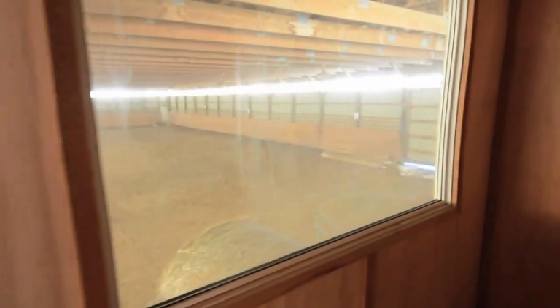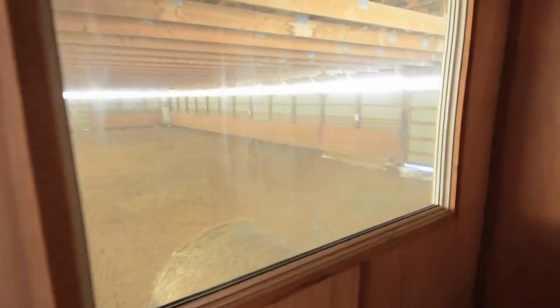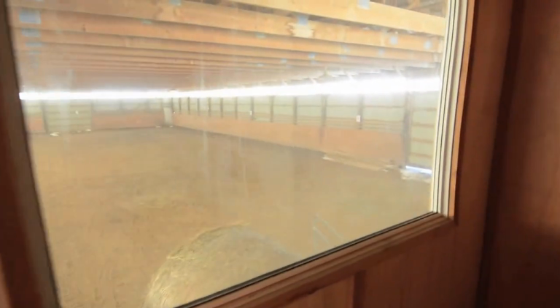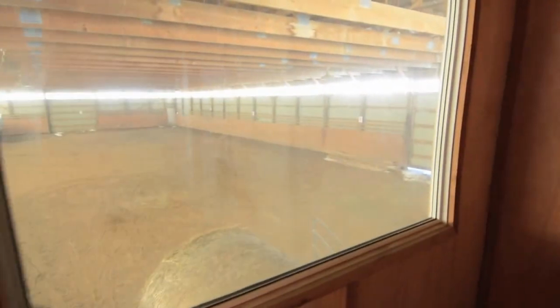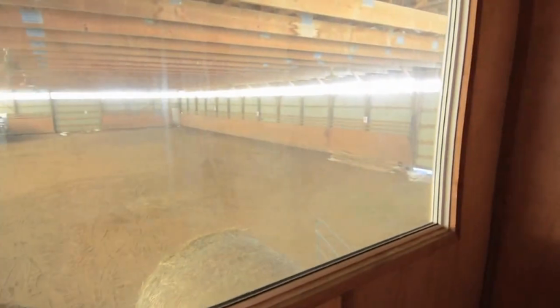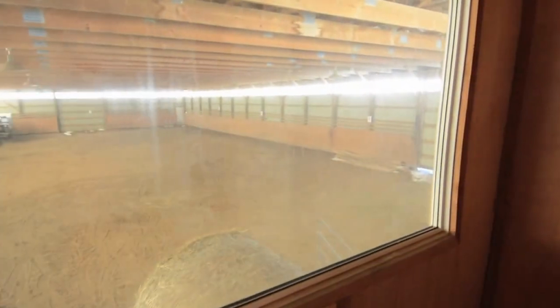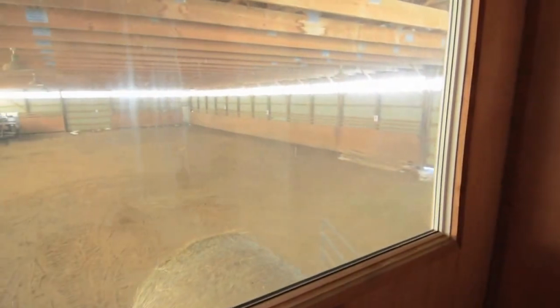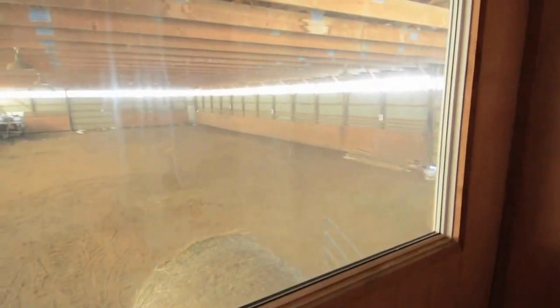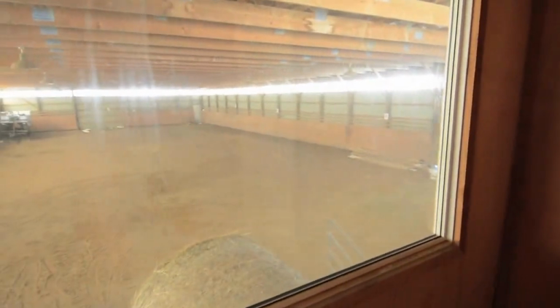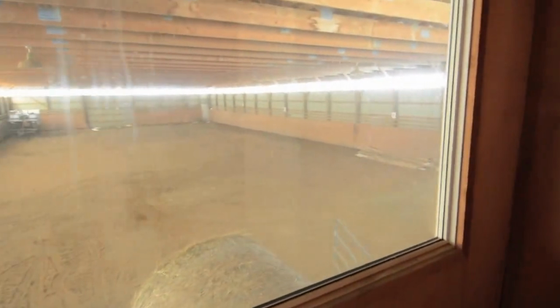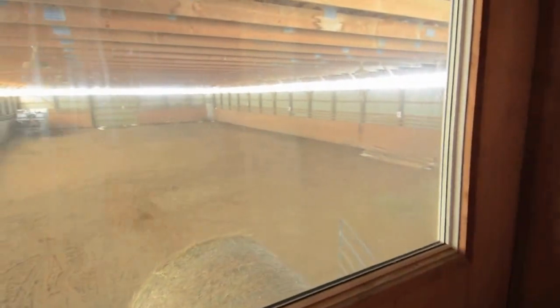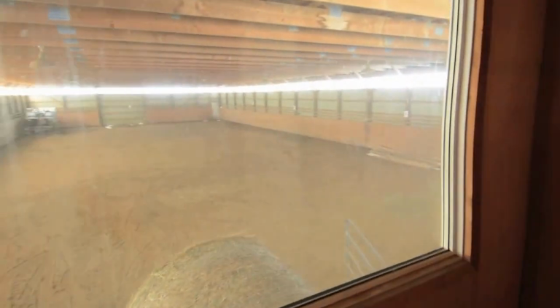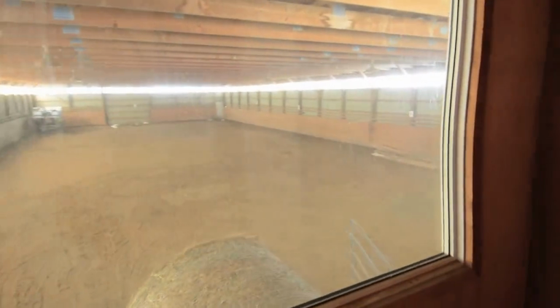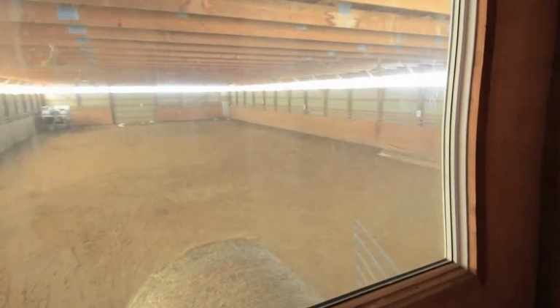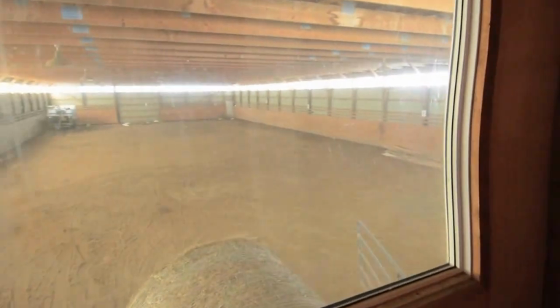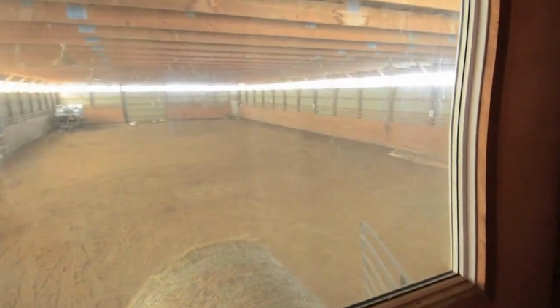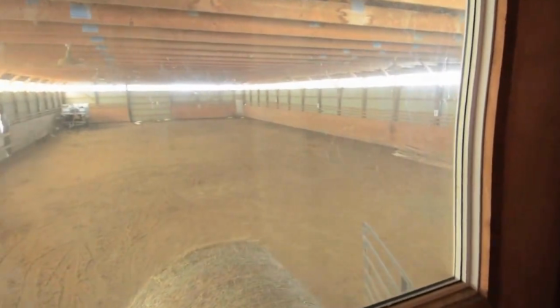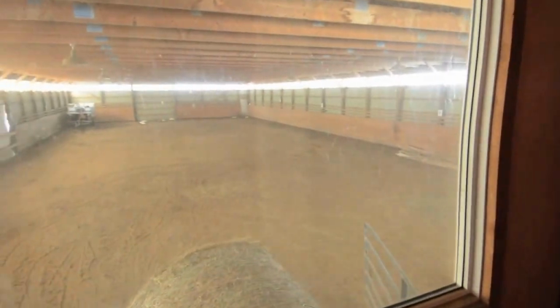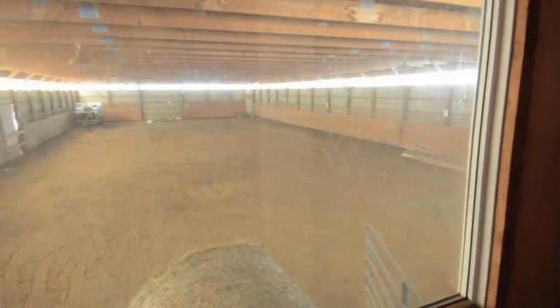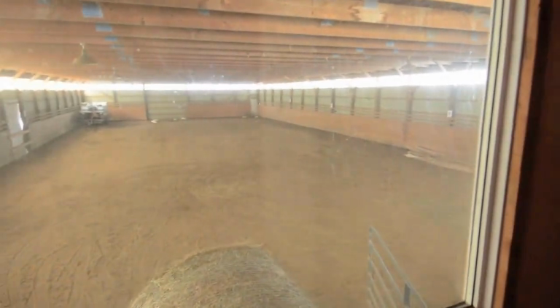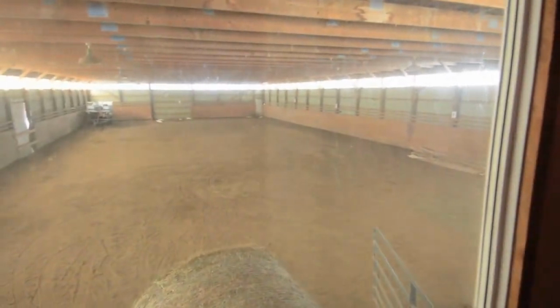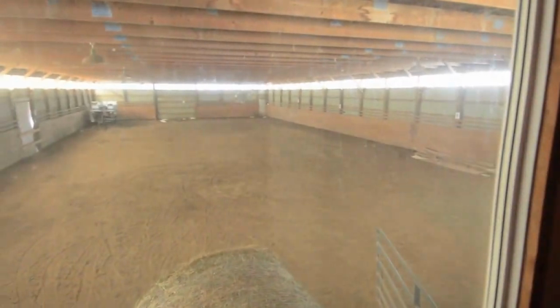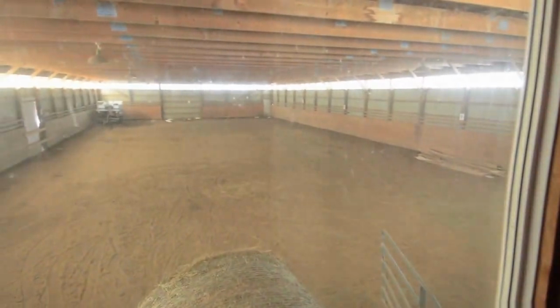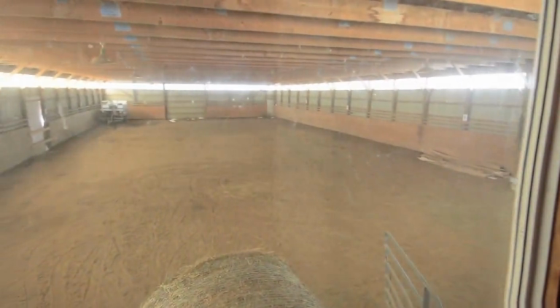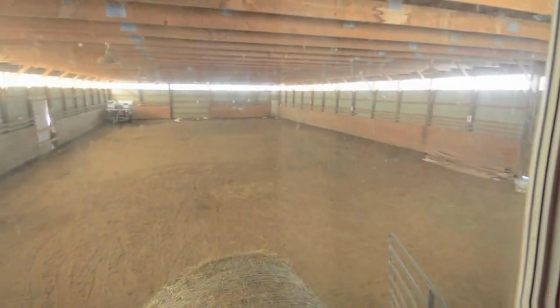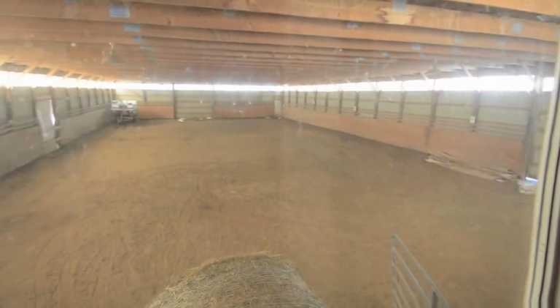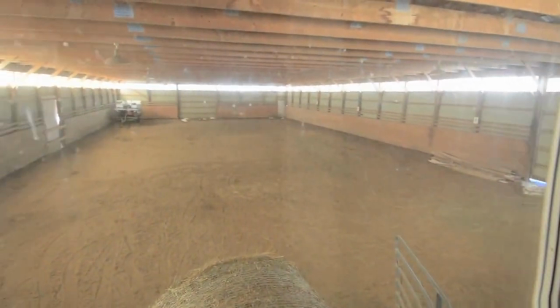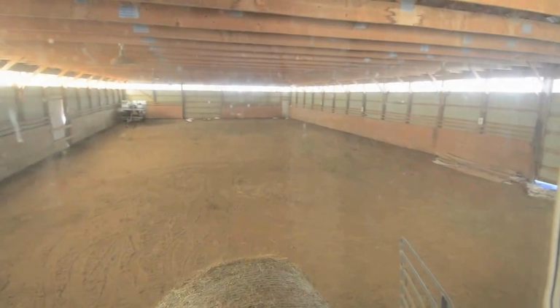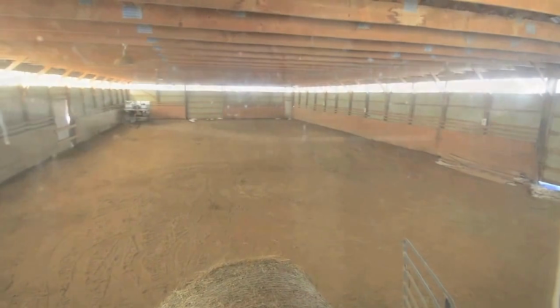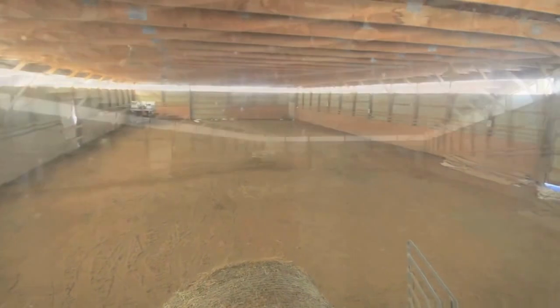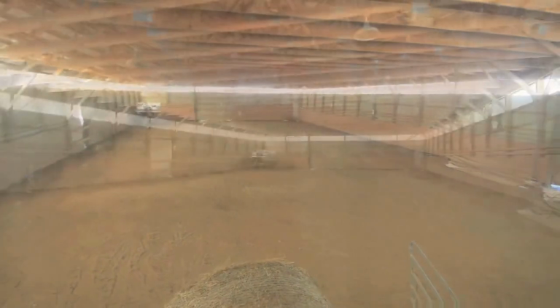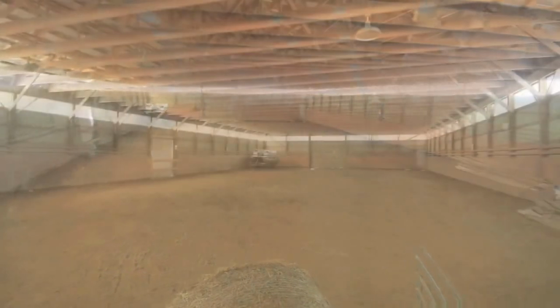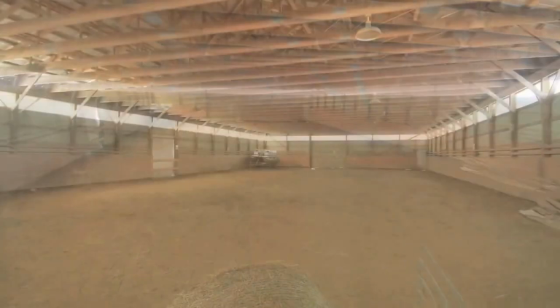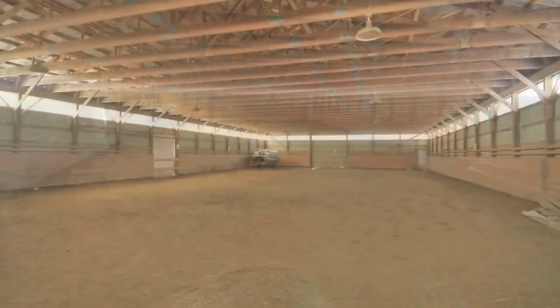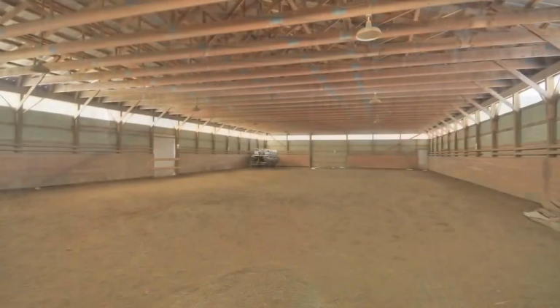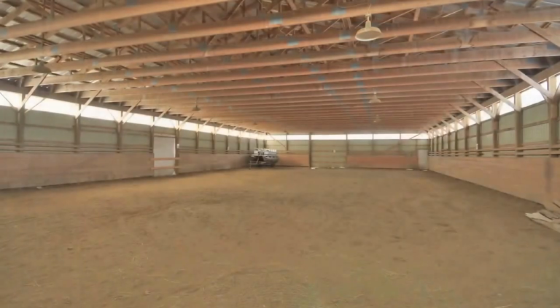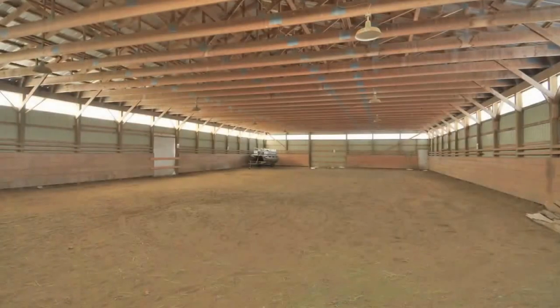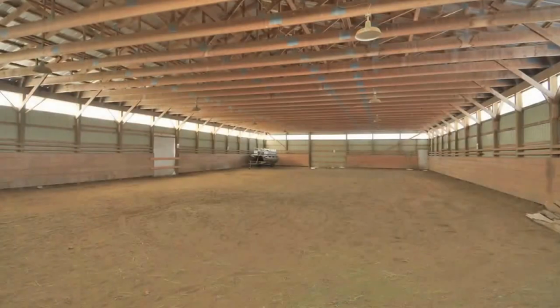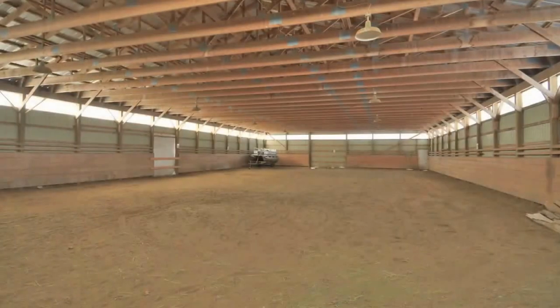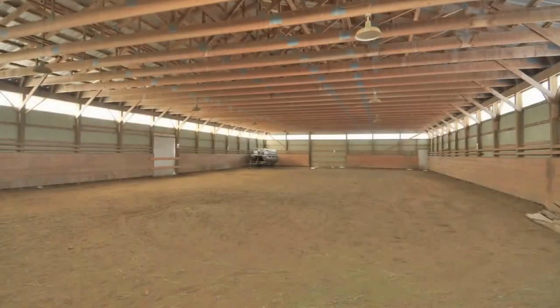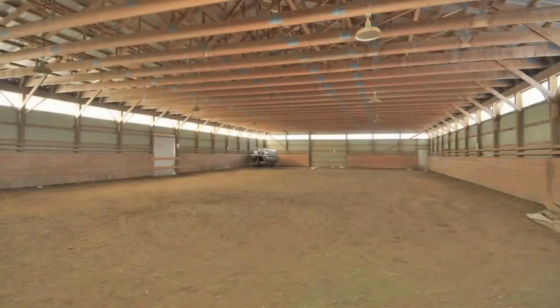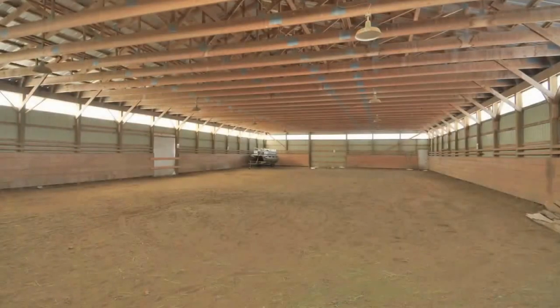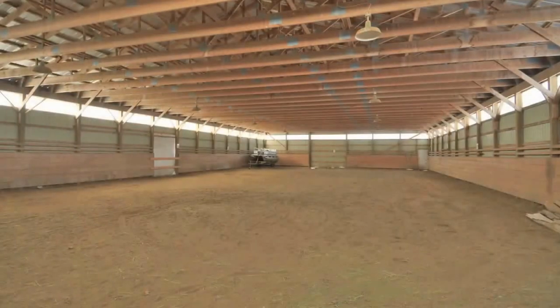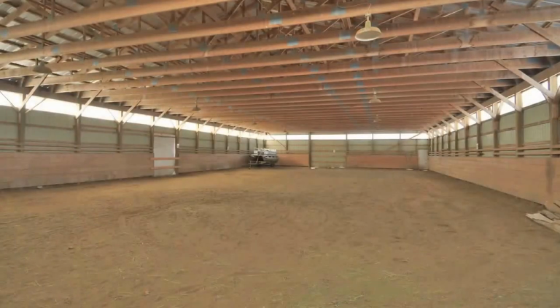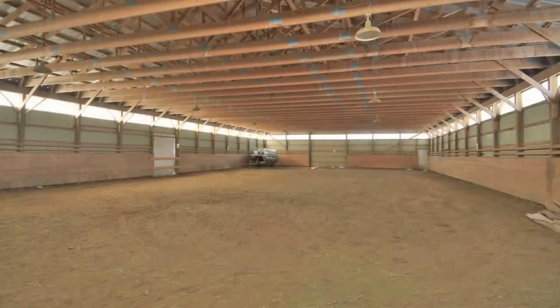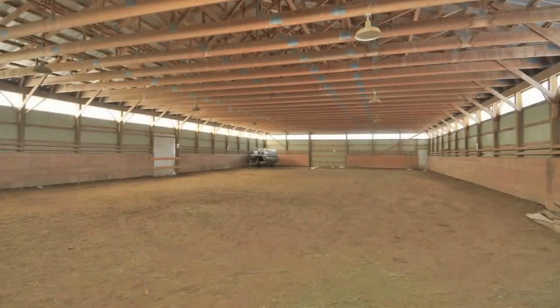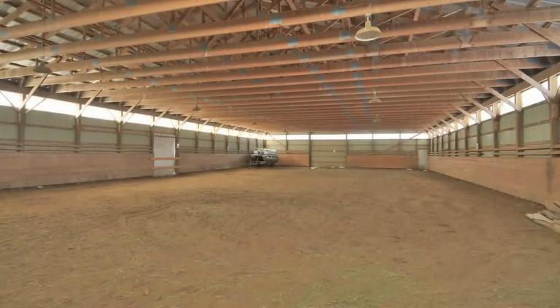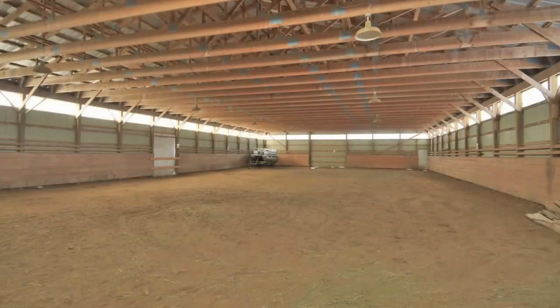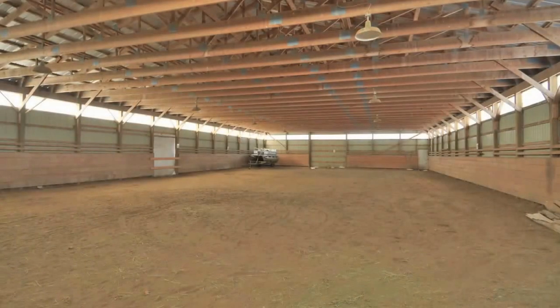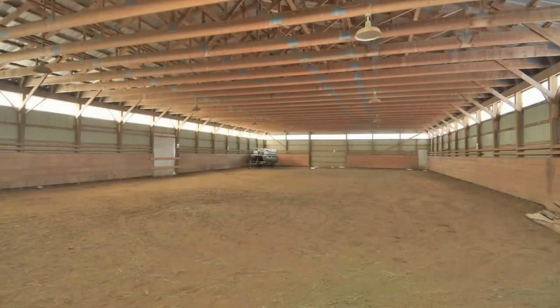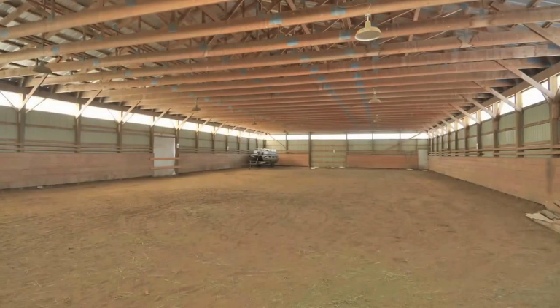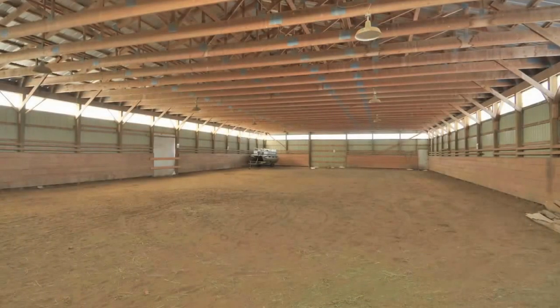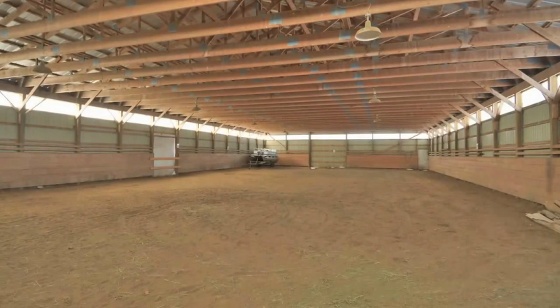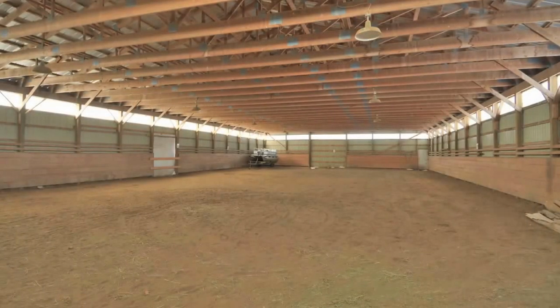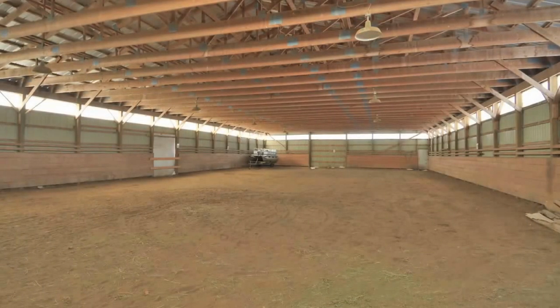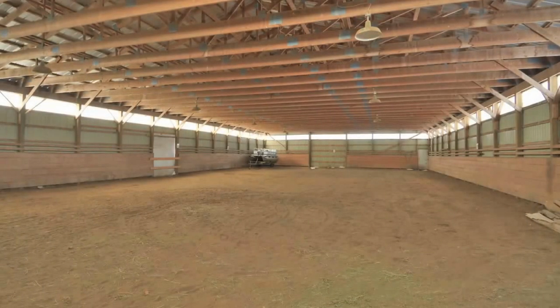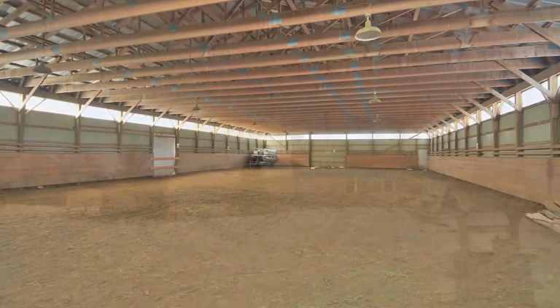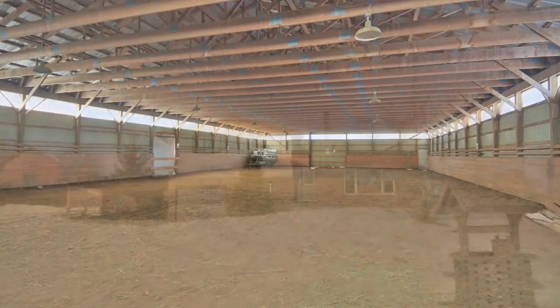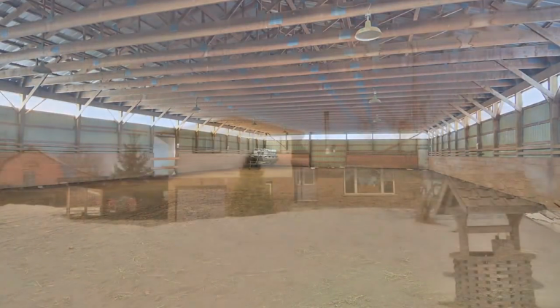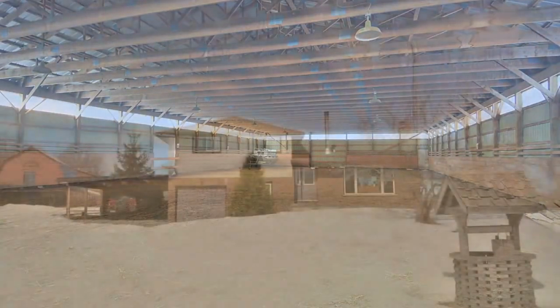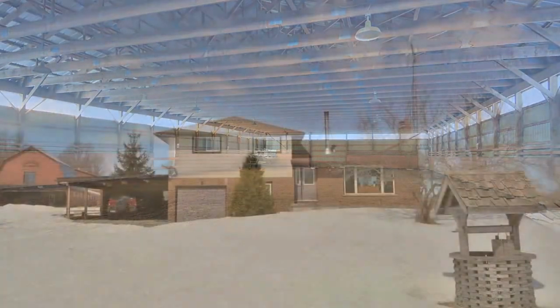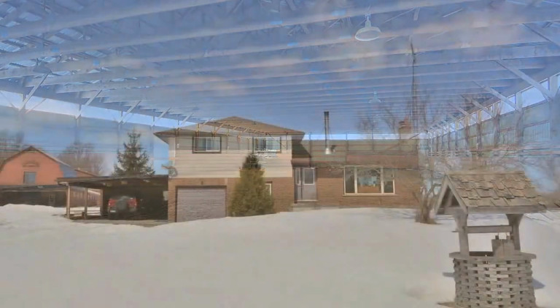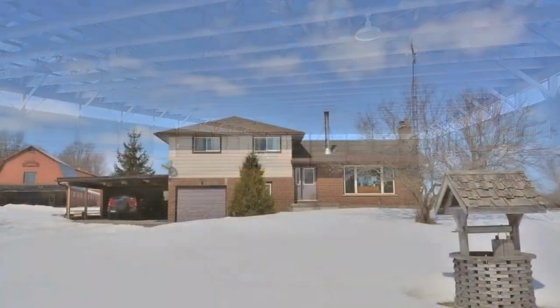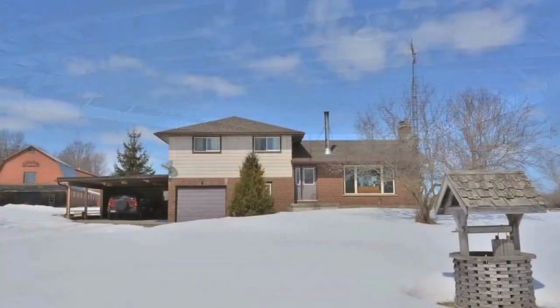This ideally located farm offers everything needed for horse lovers and is just a short drive away from Port Perry and Lindsay.